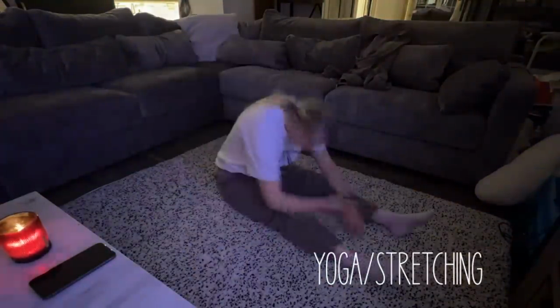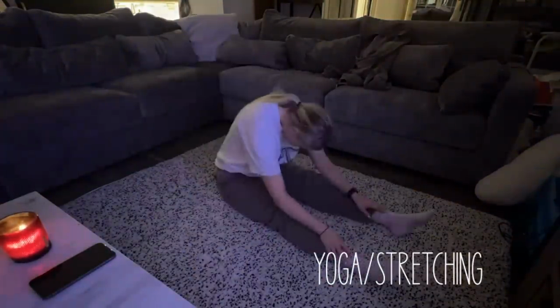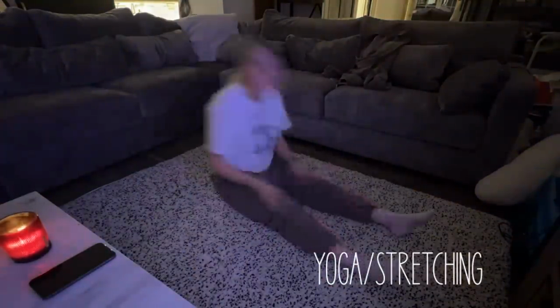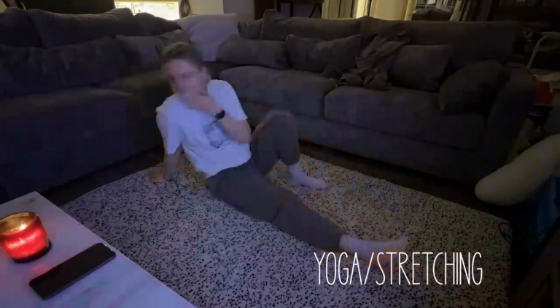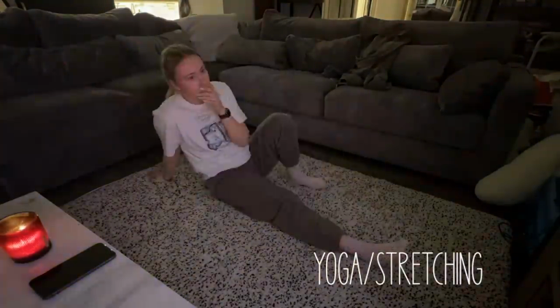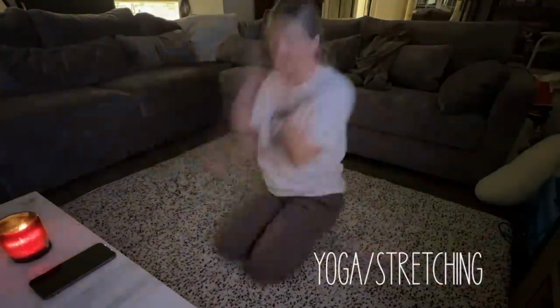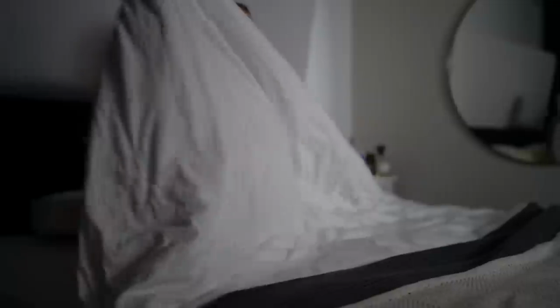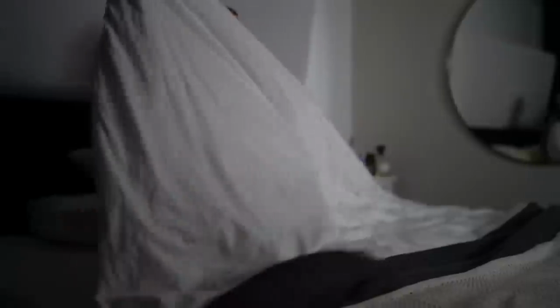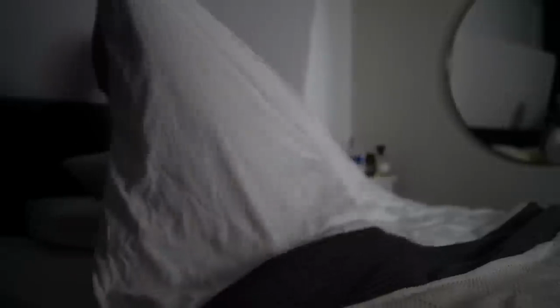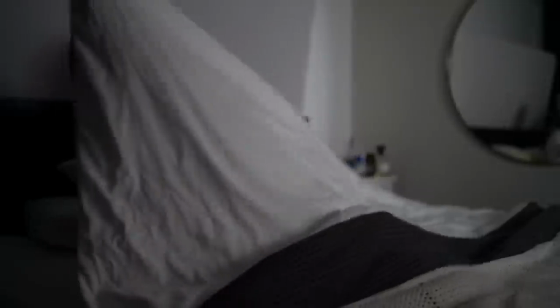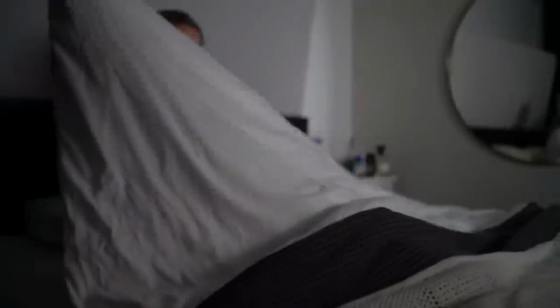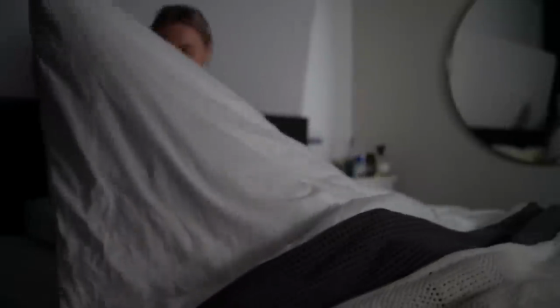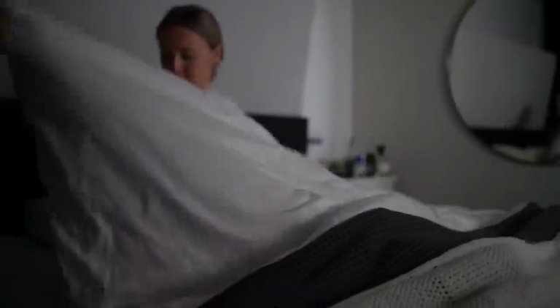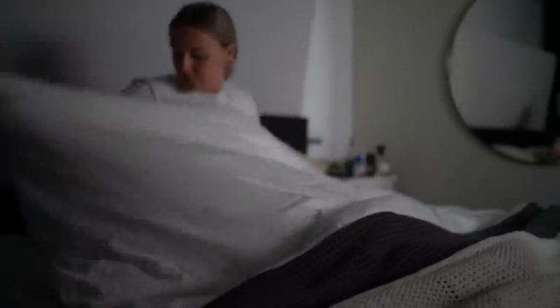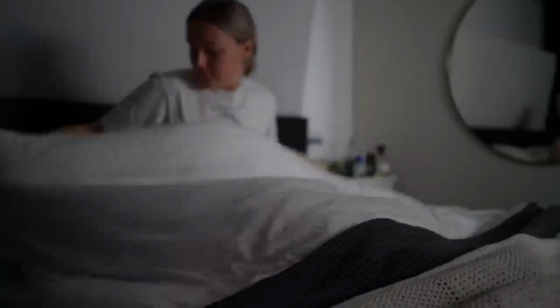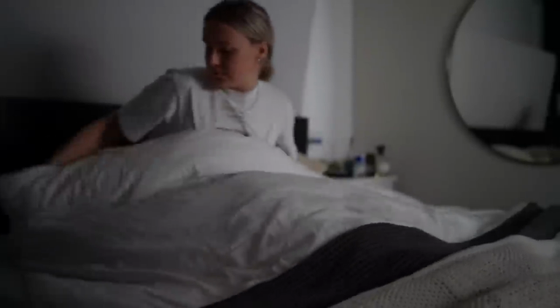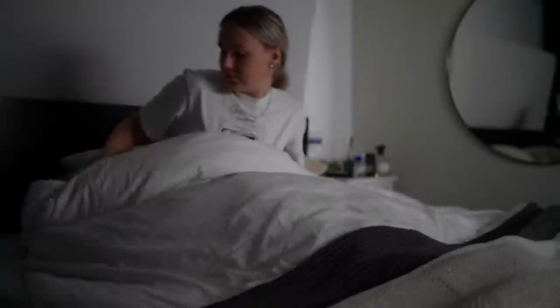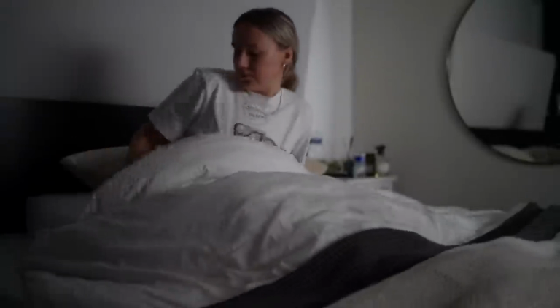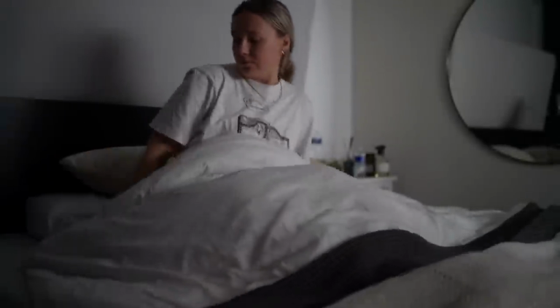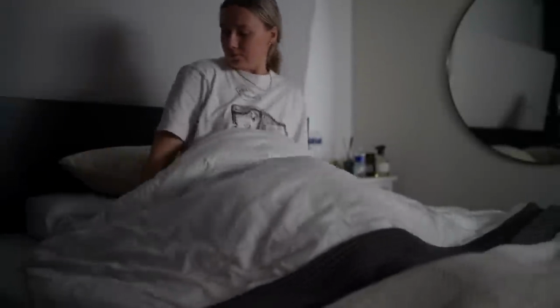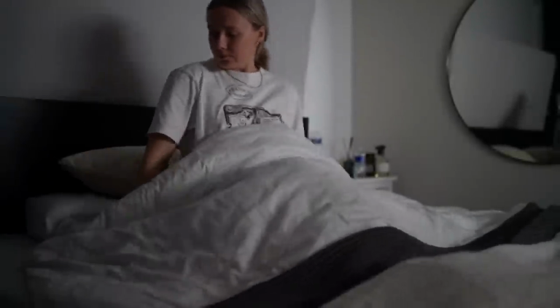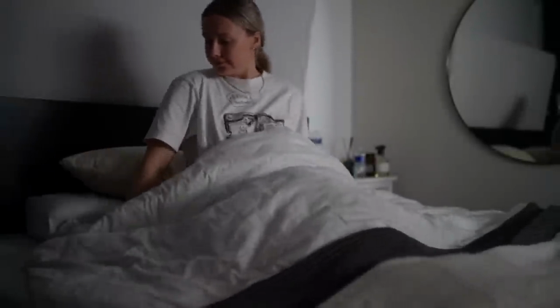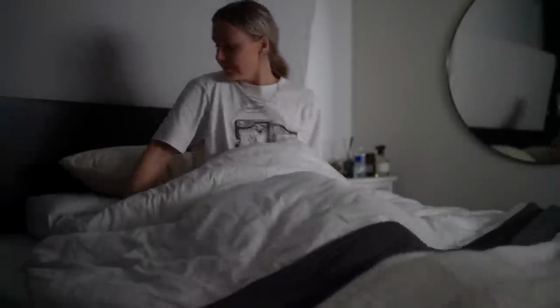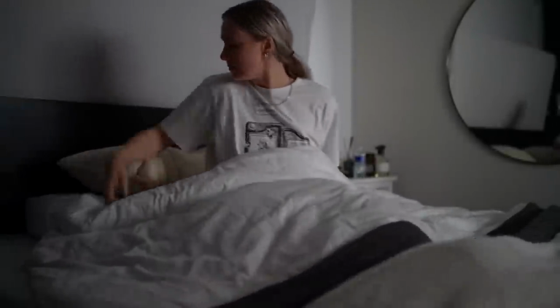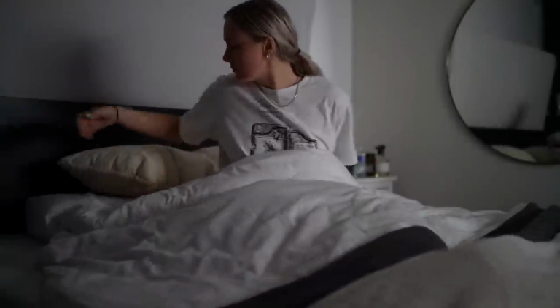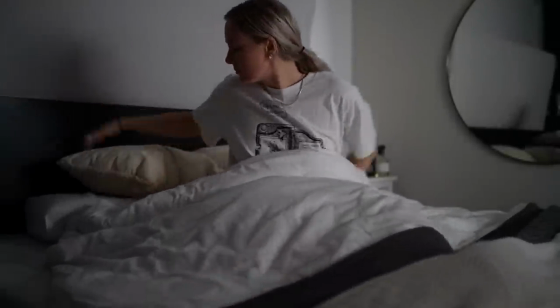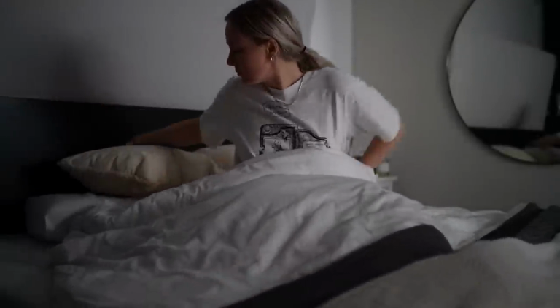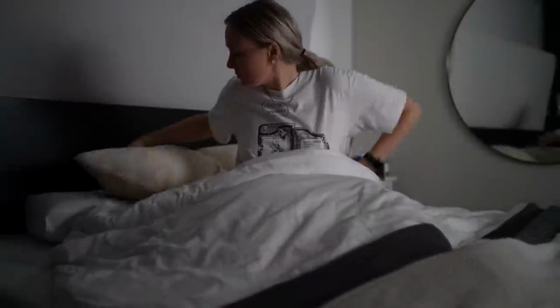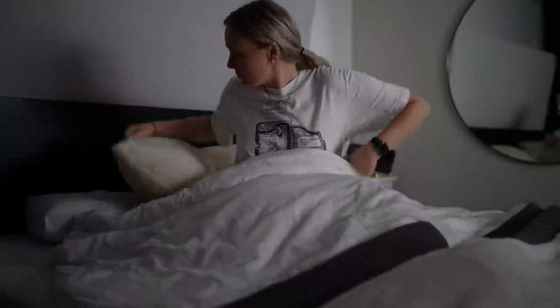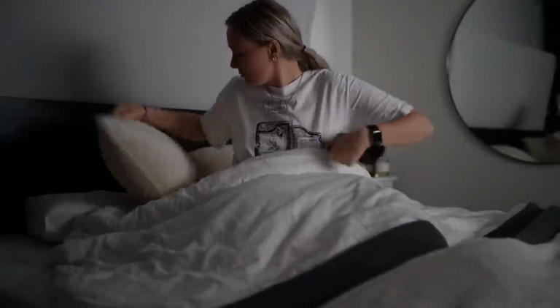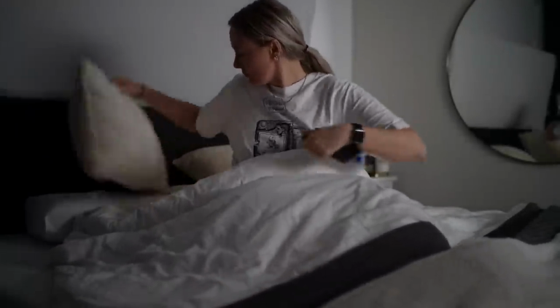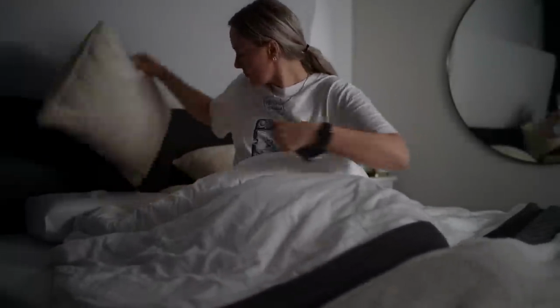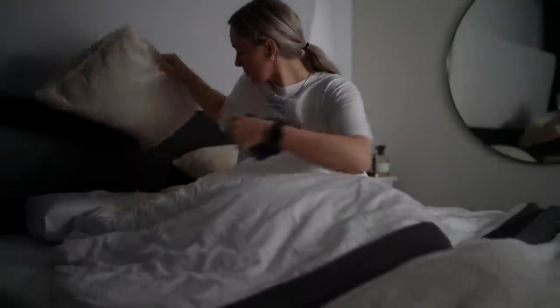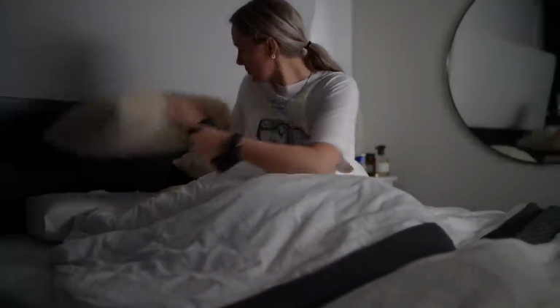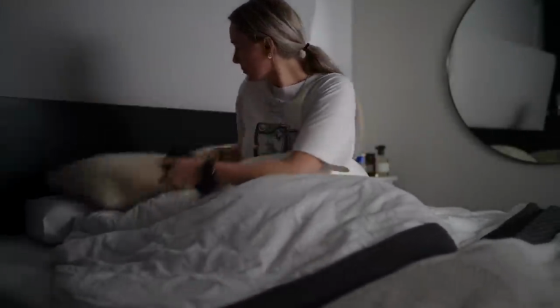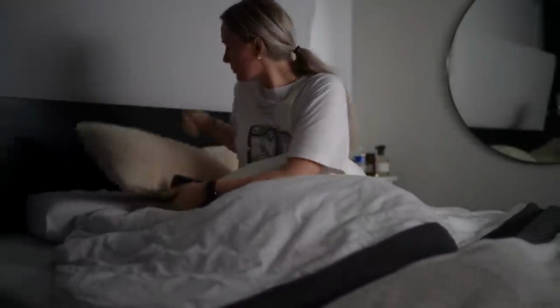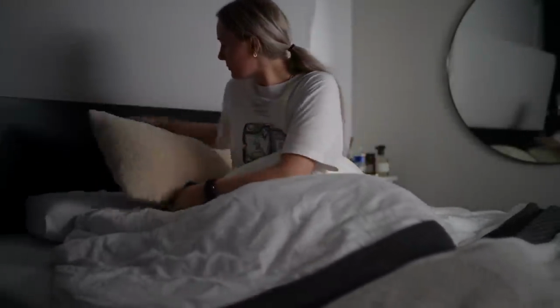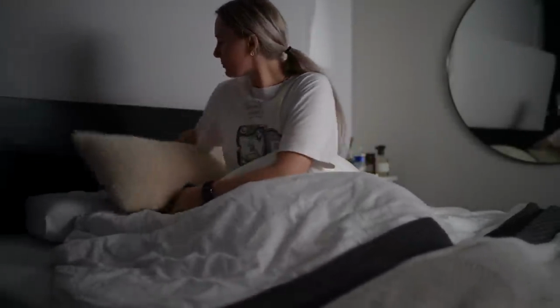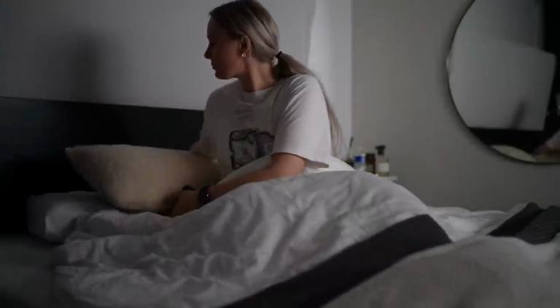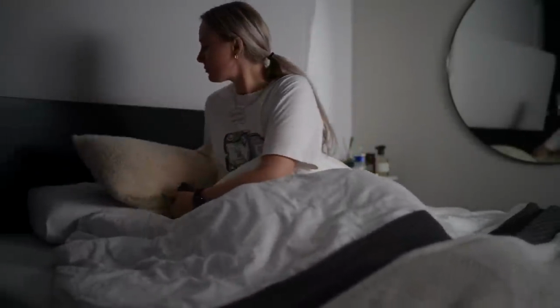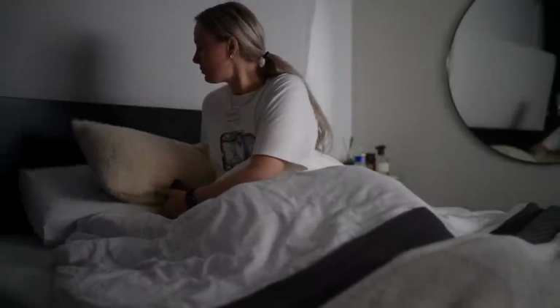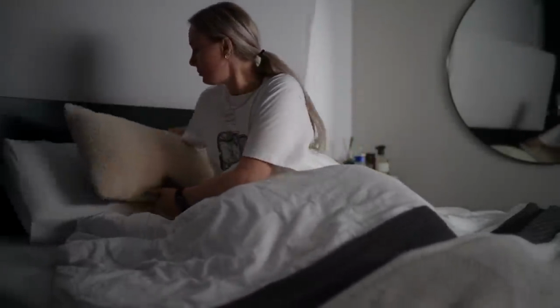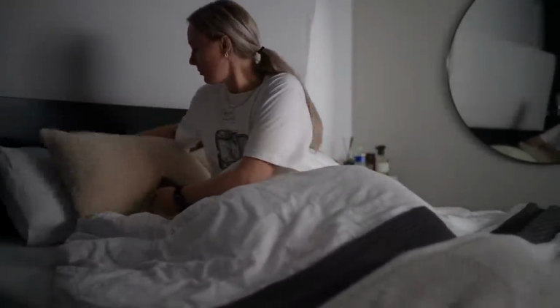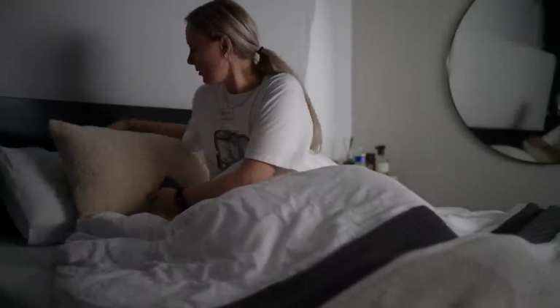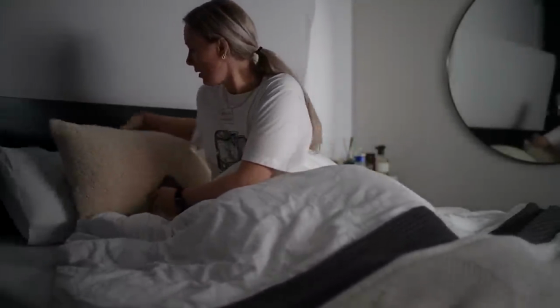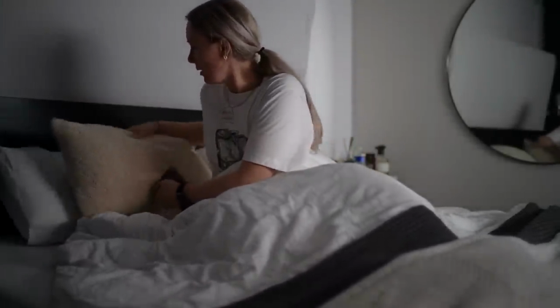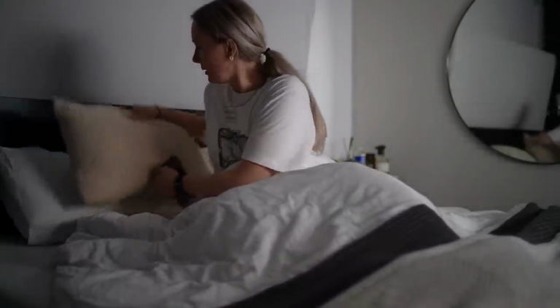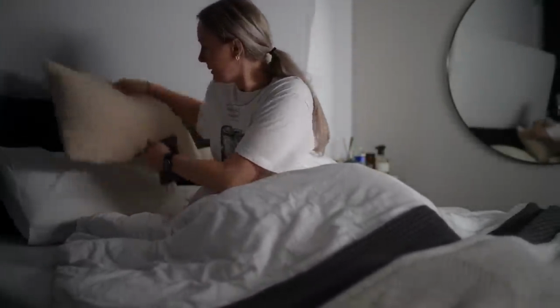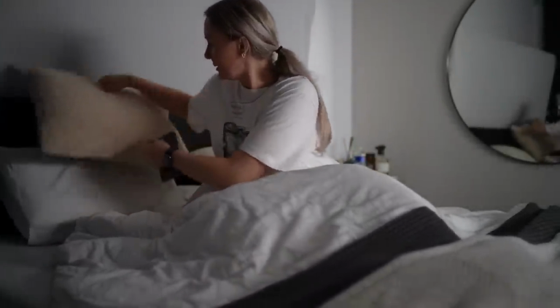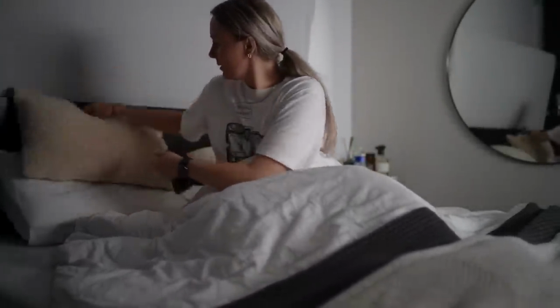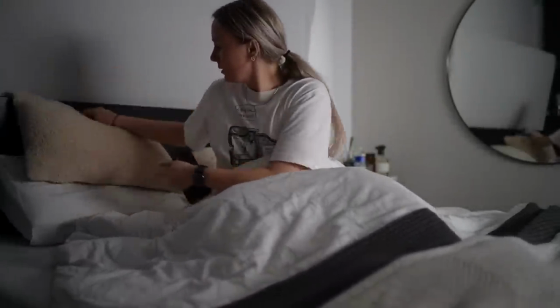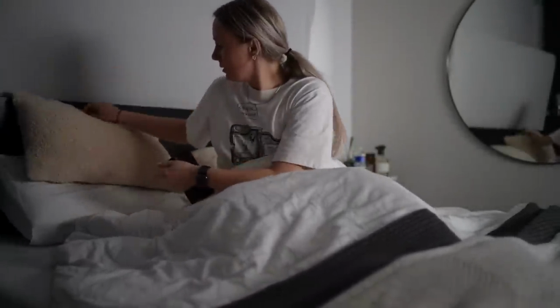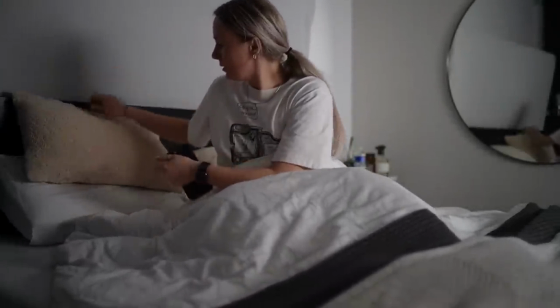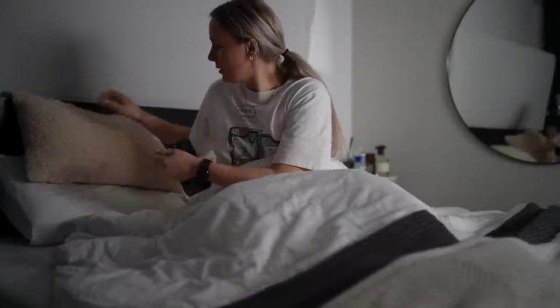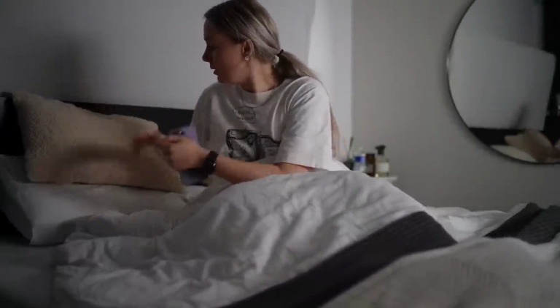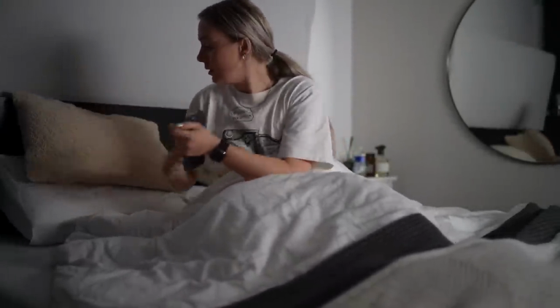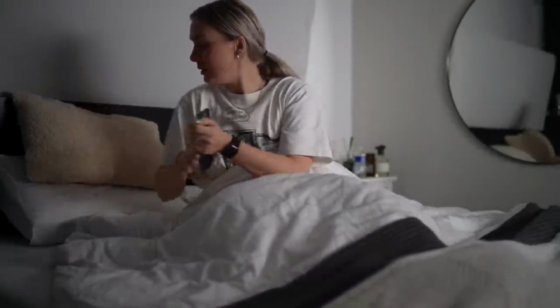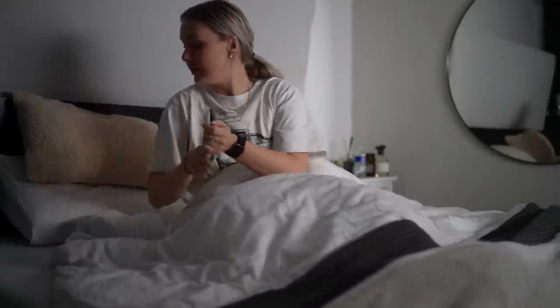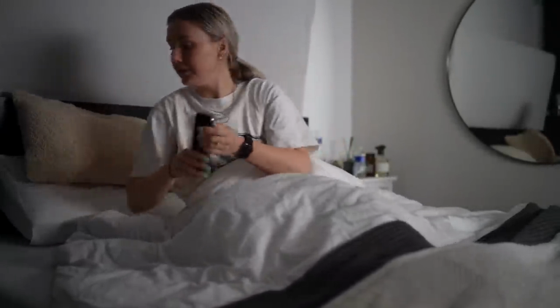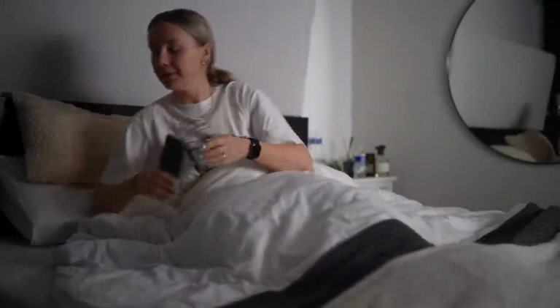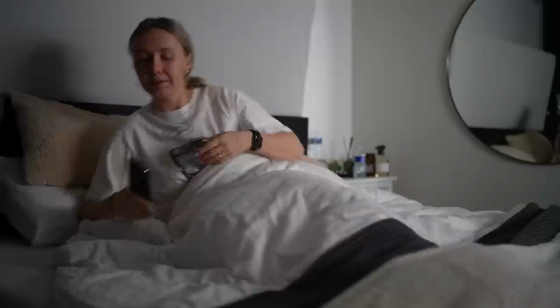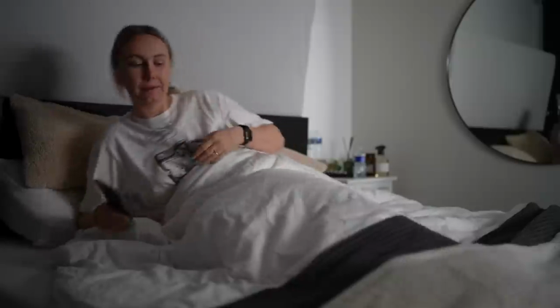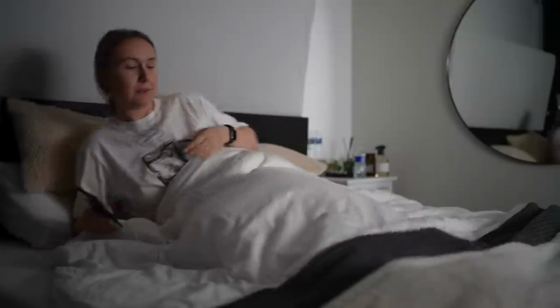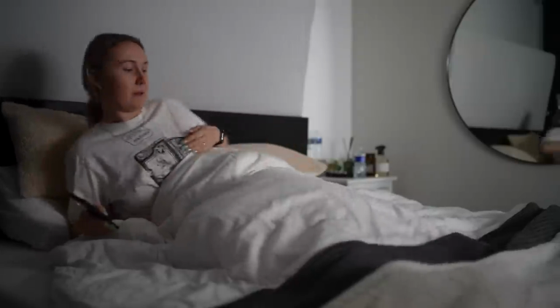This was my 'what I eat in a day' video. Thank you so much for watching. Let me know what you think and maybe I can make more videos like this.